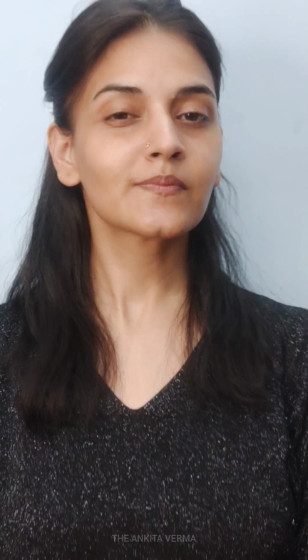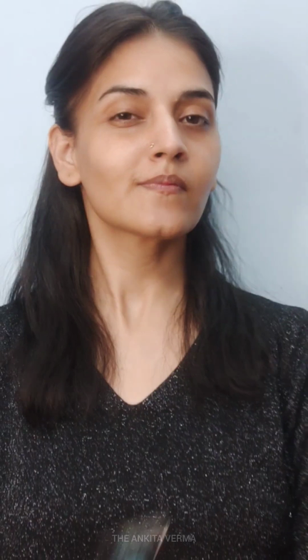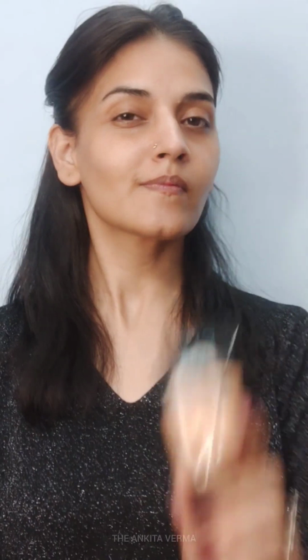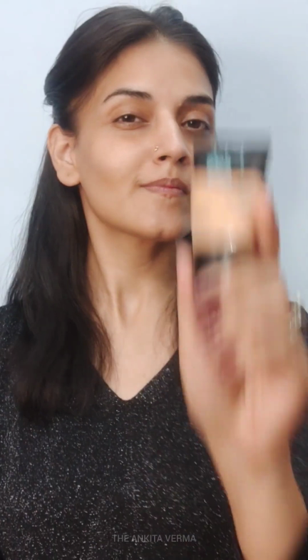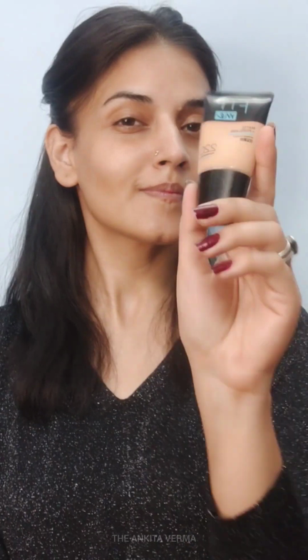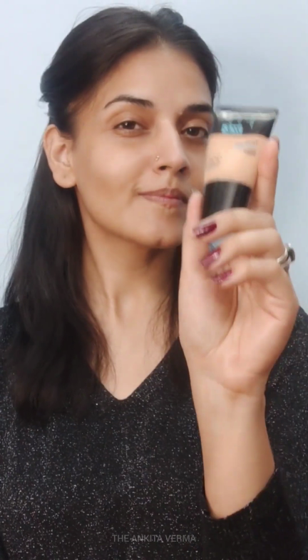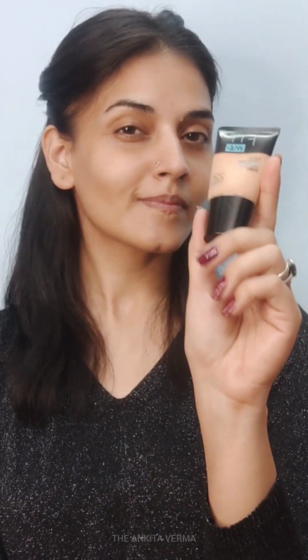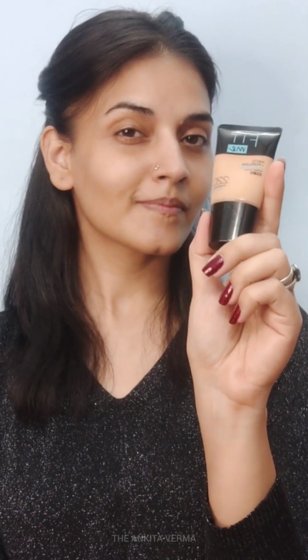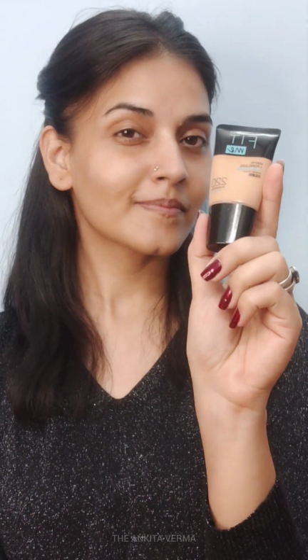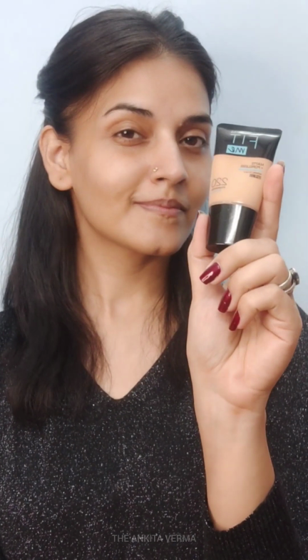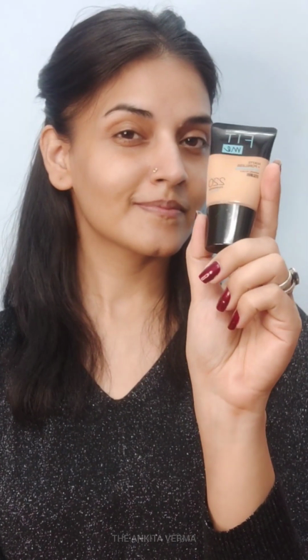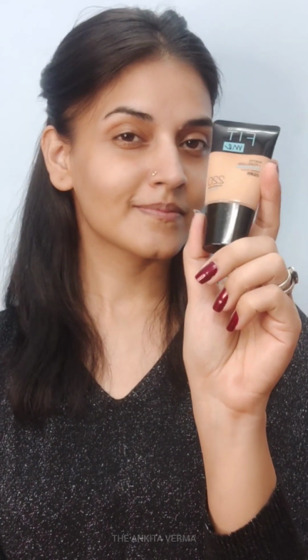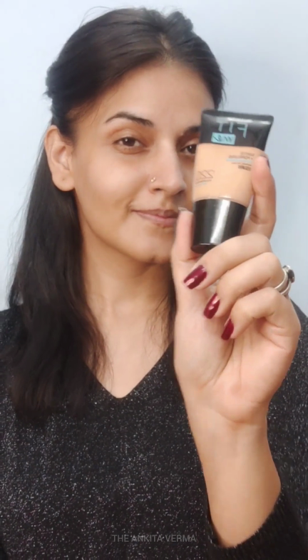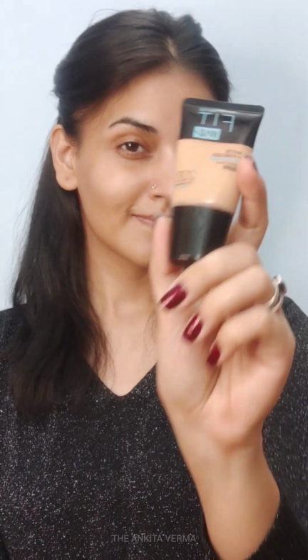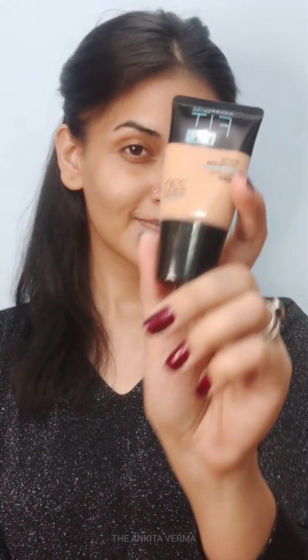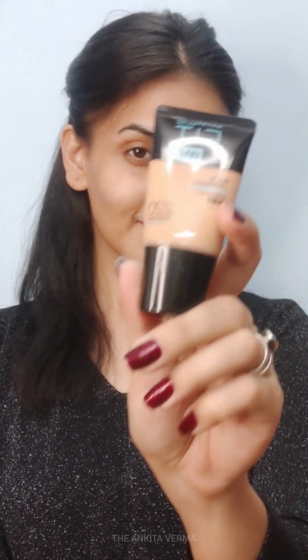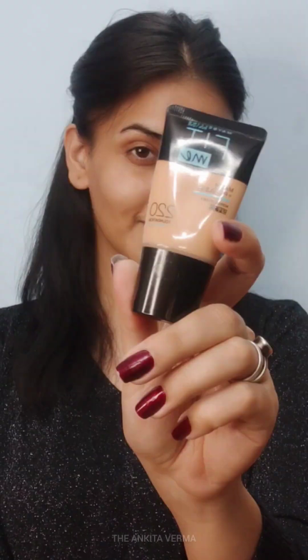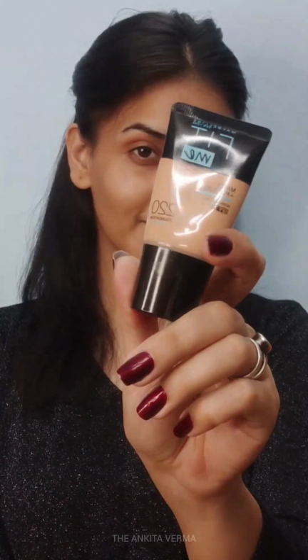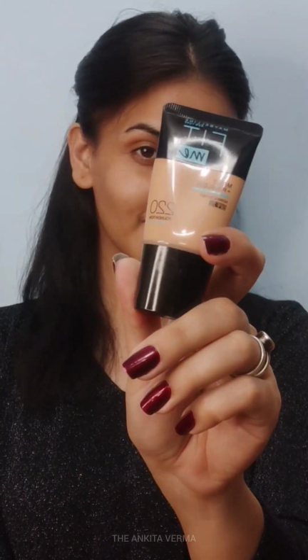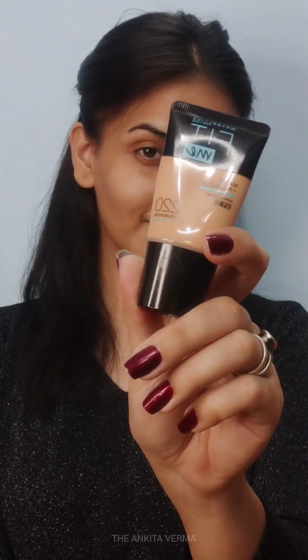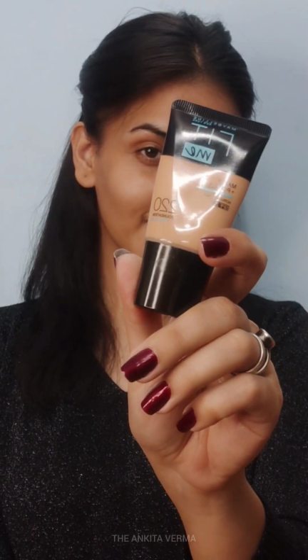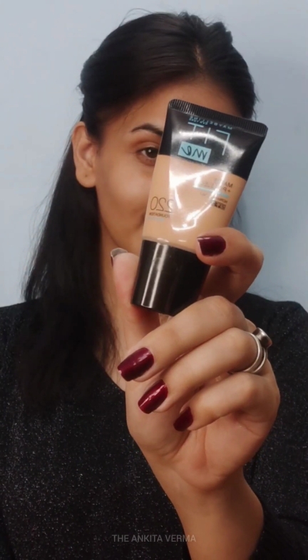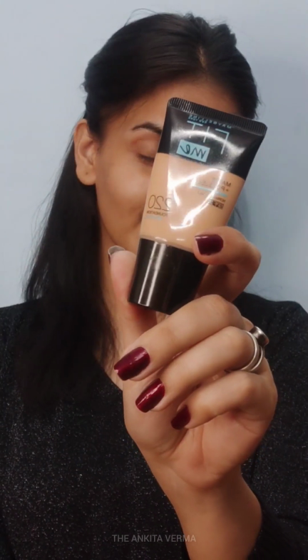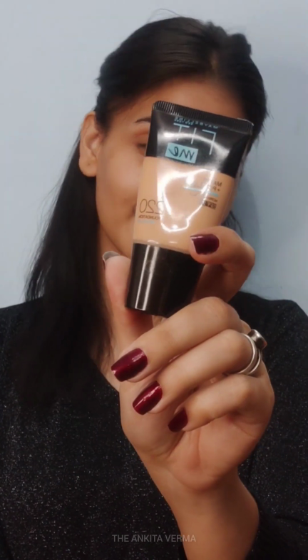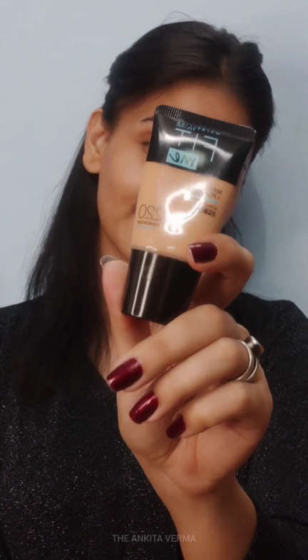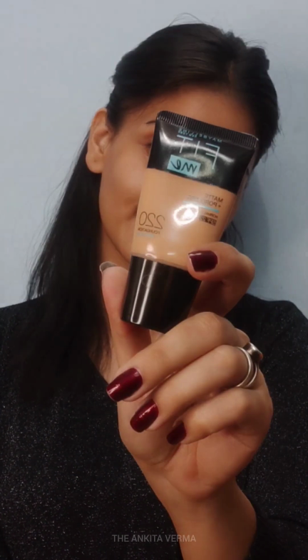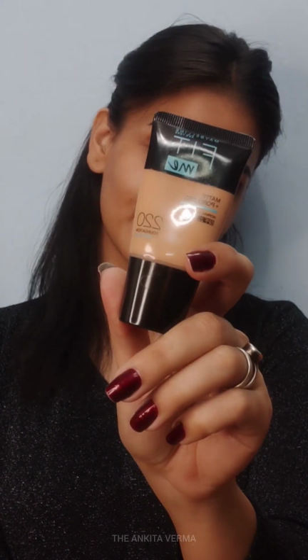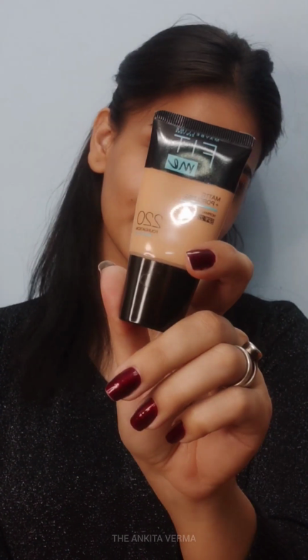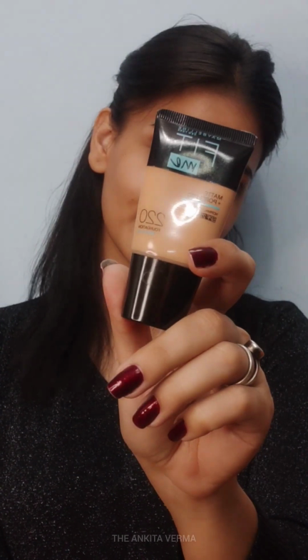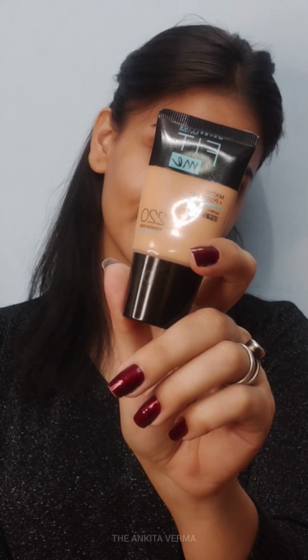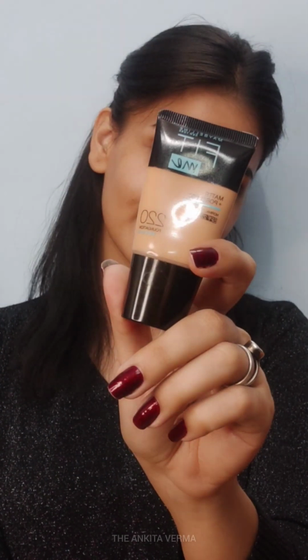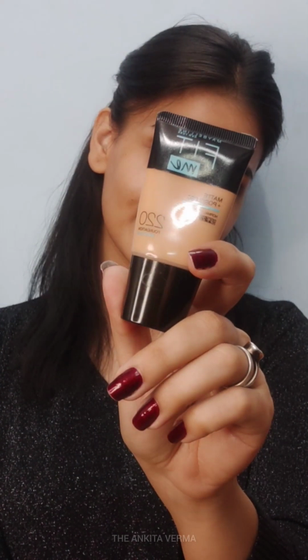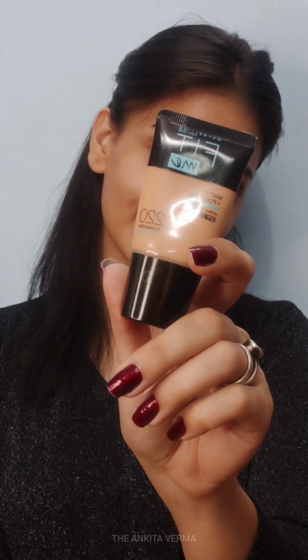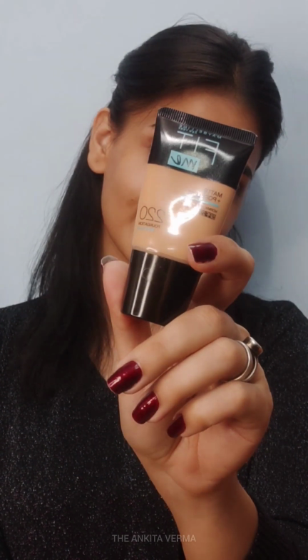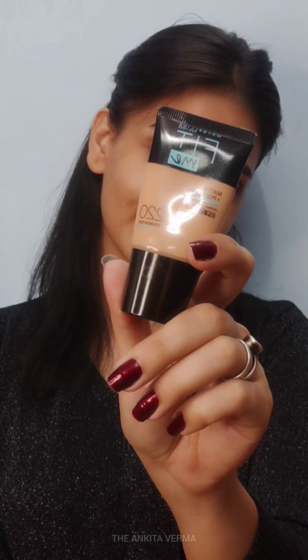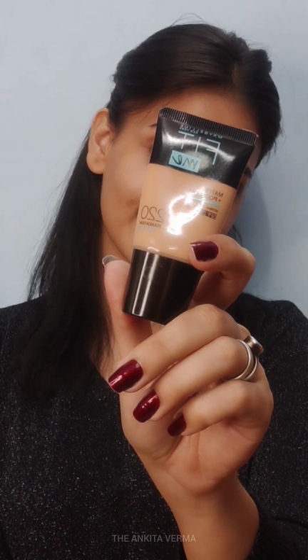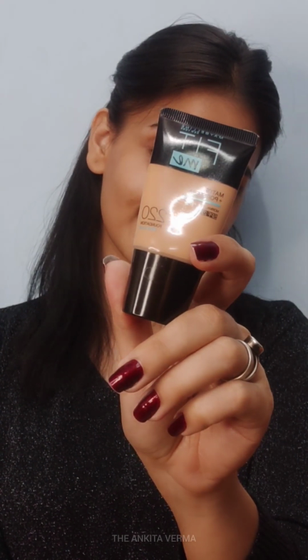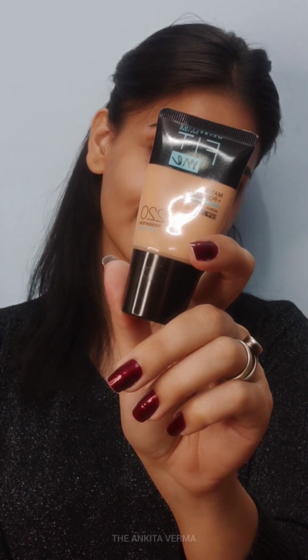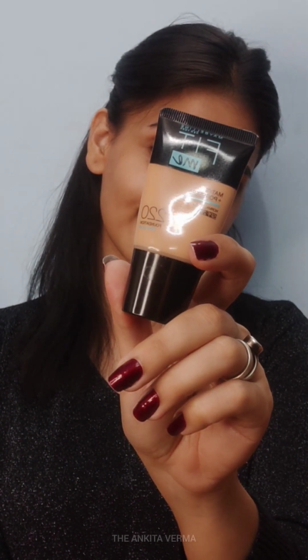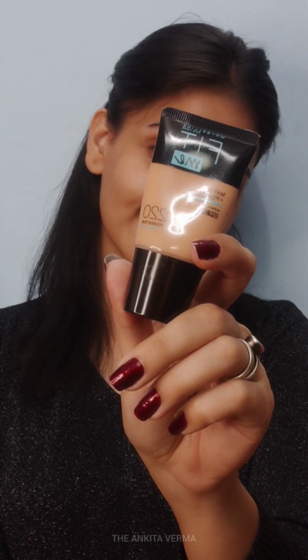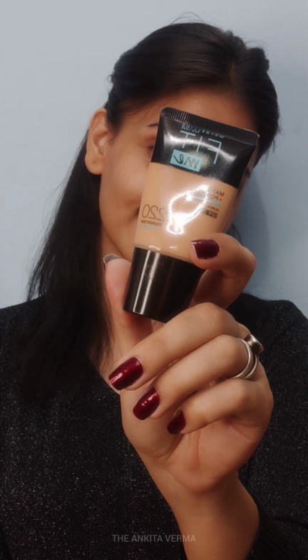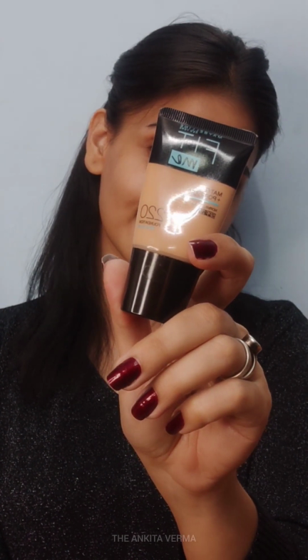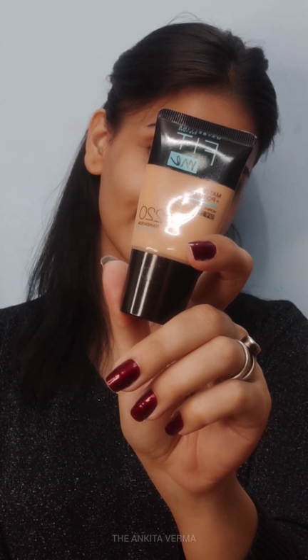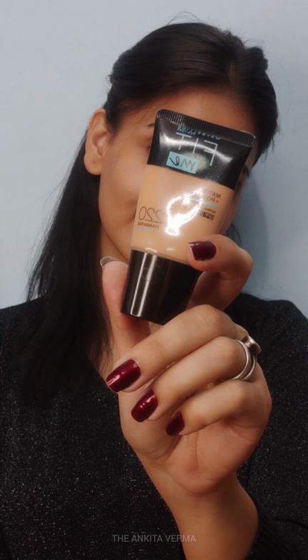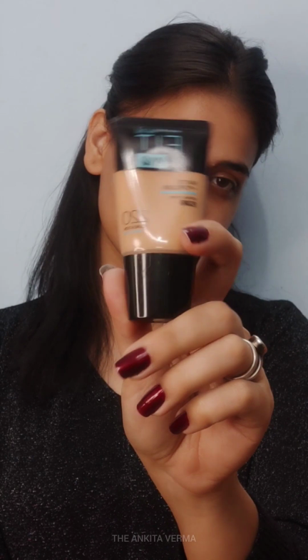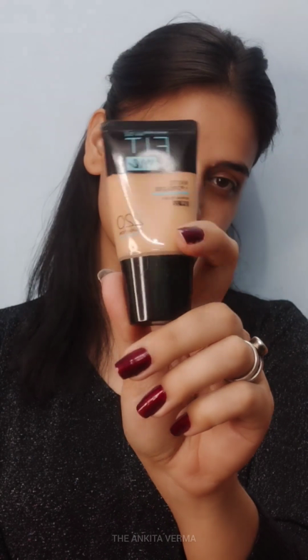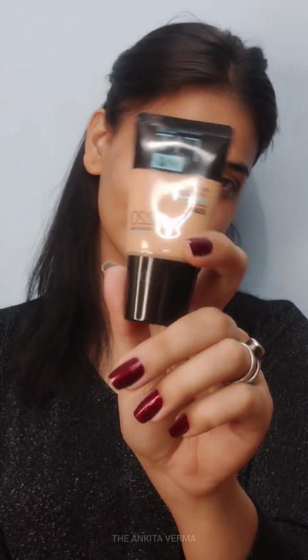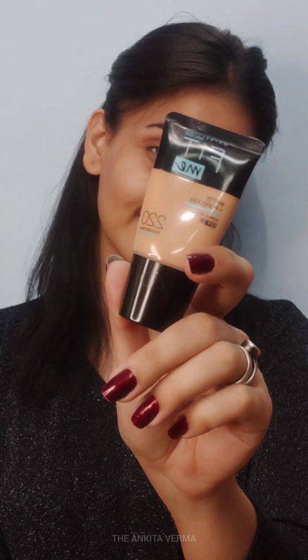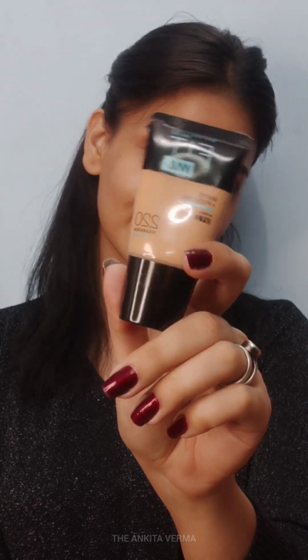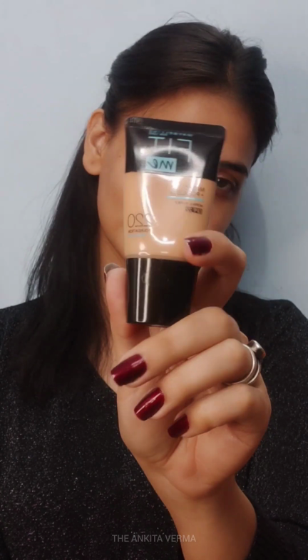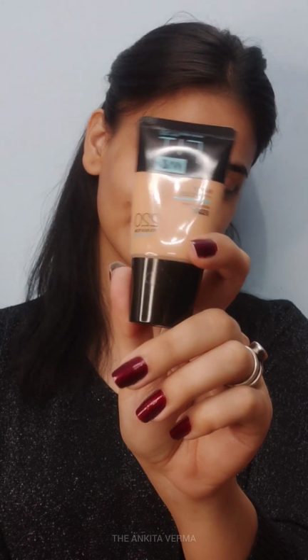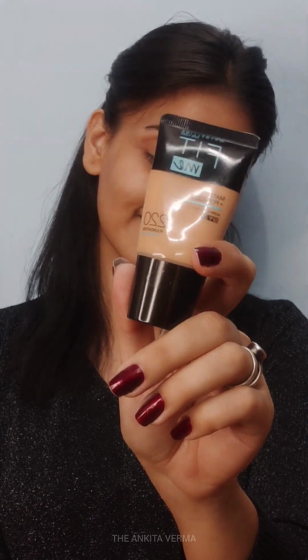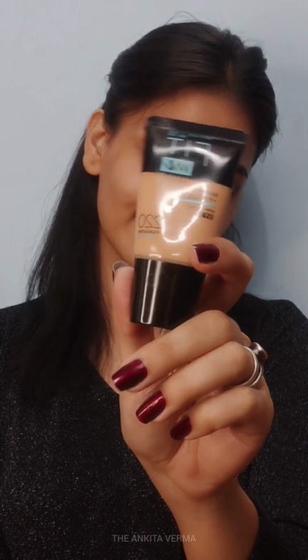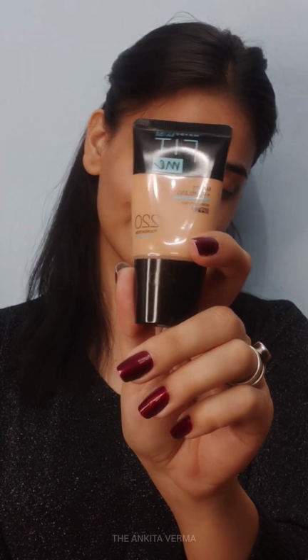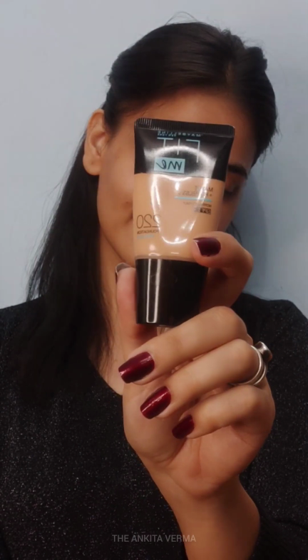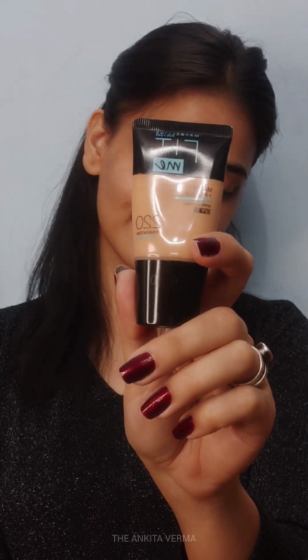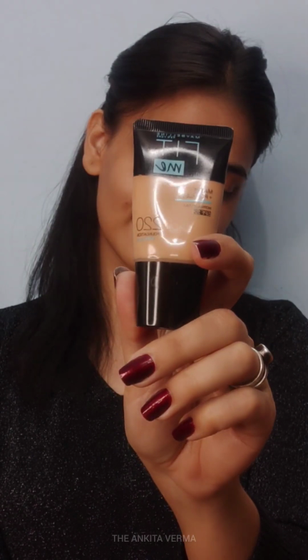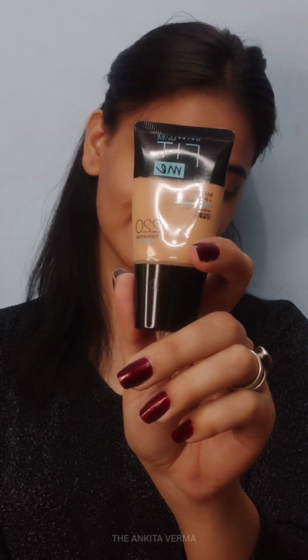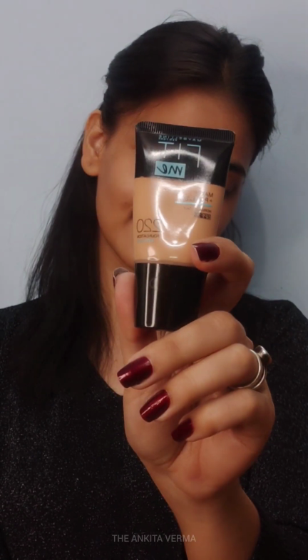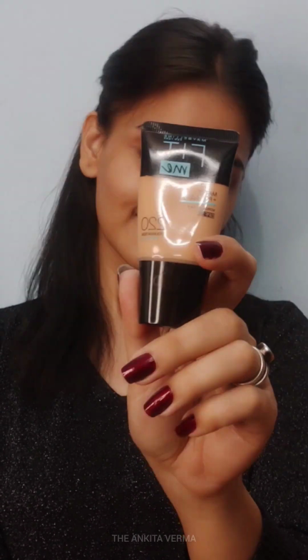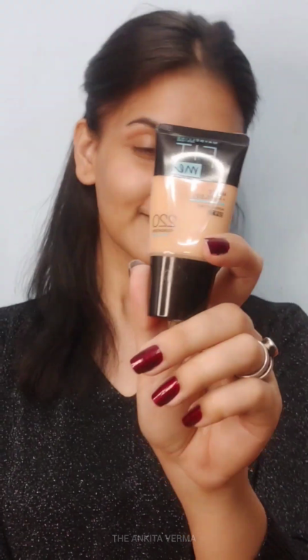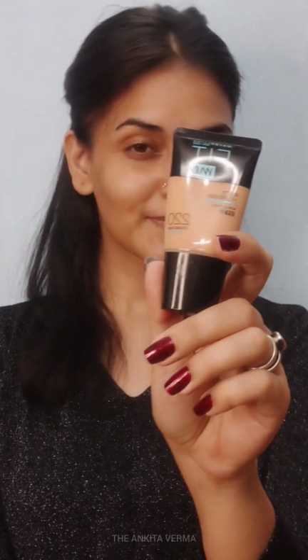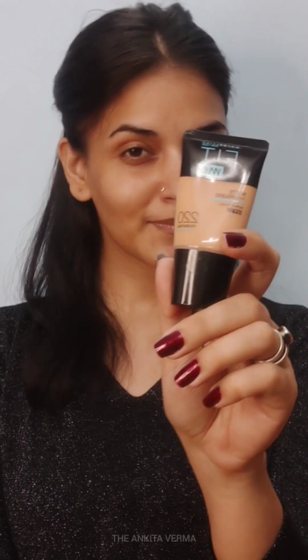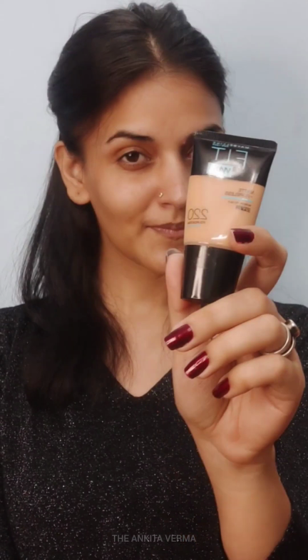Hello everyone, this is me Ankita. In today's video, we will learn how to apply foundation in the right way to your face.